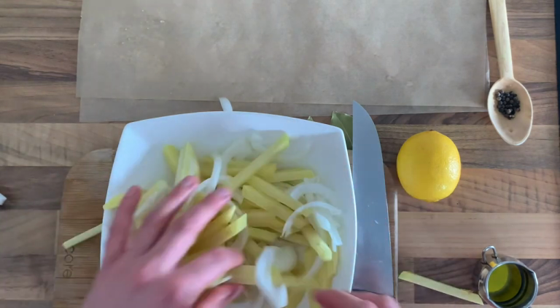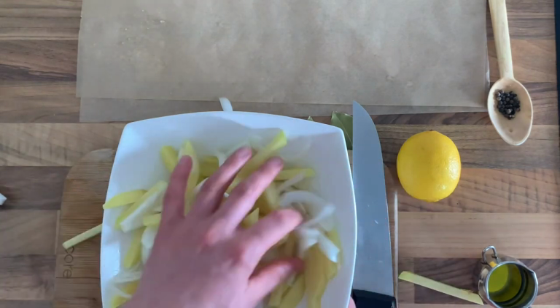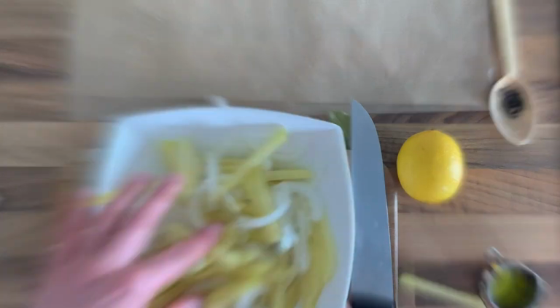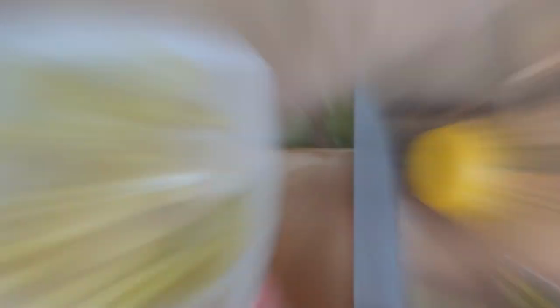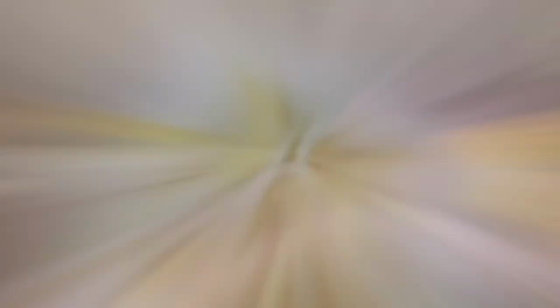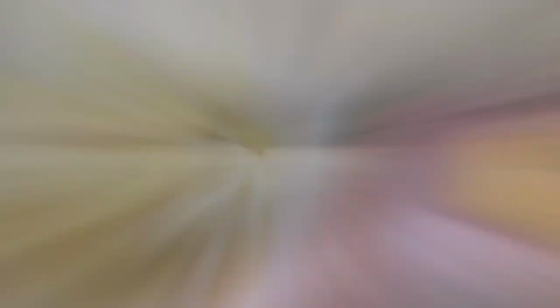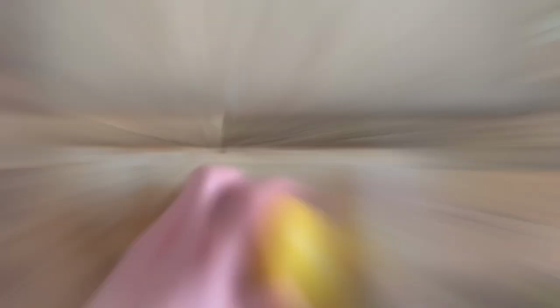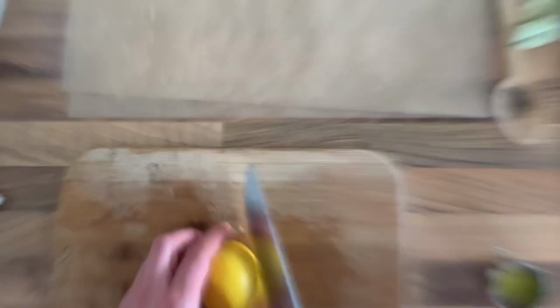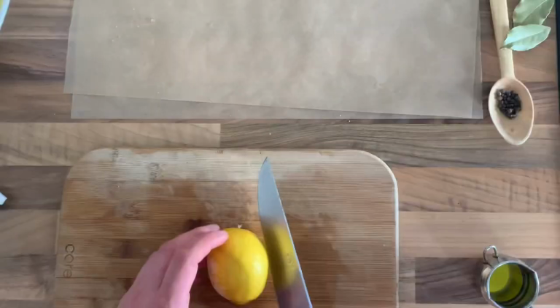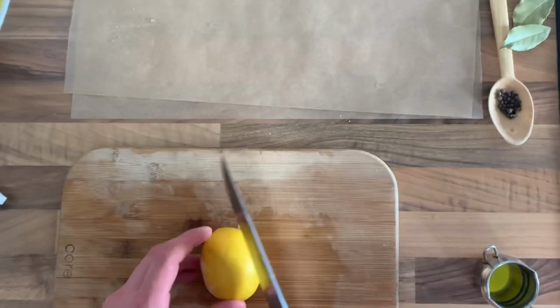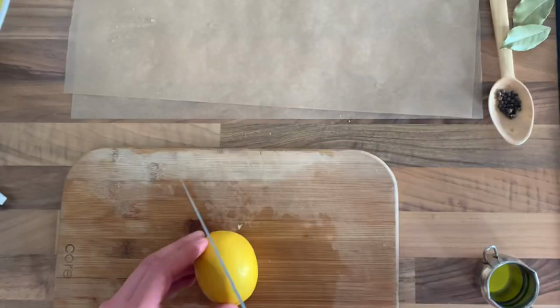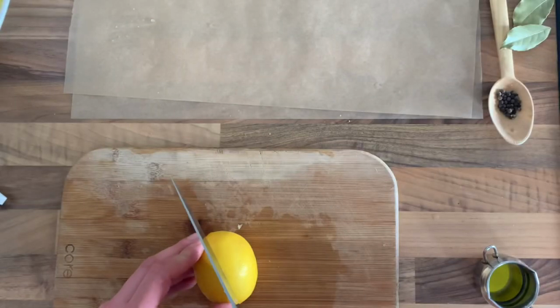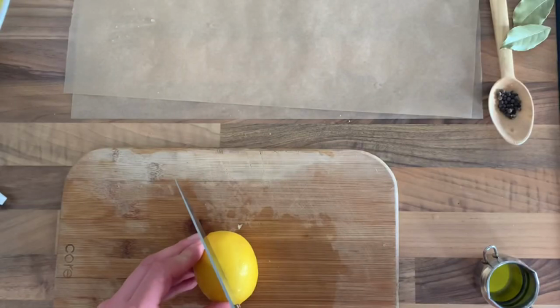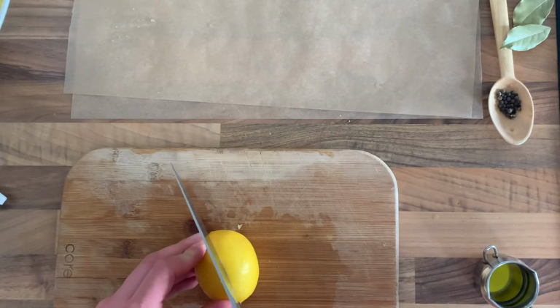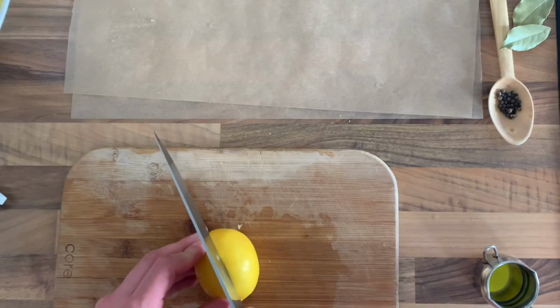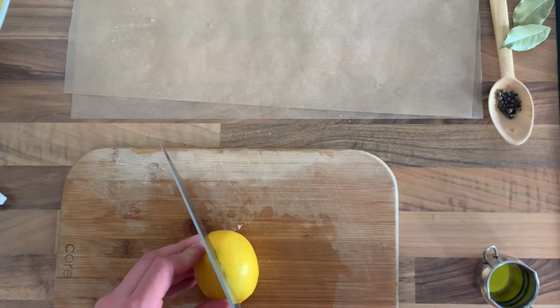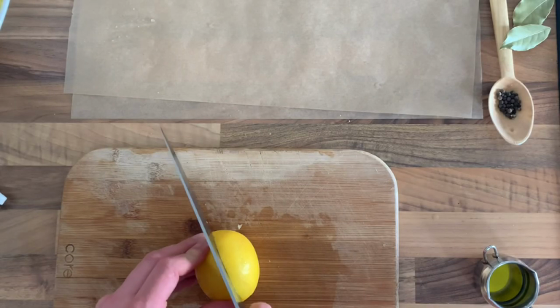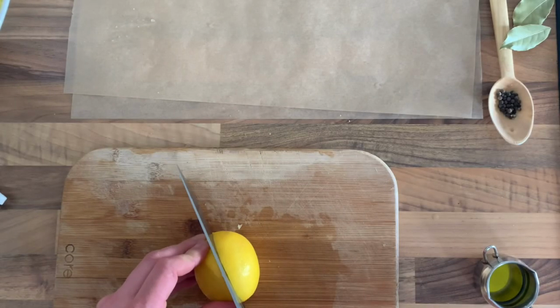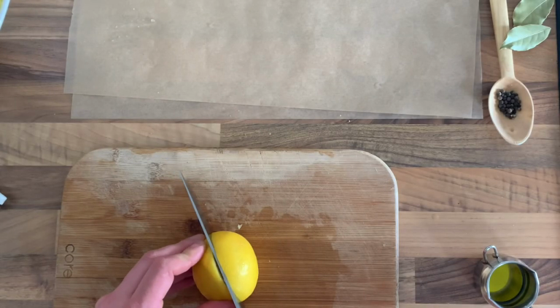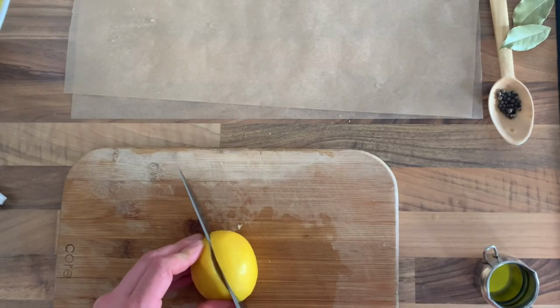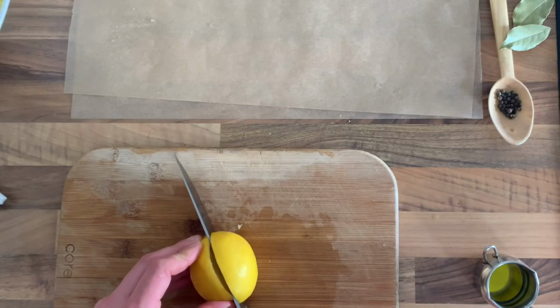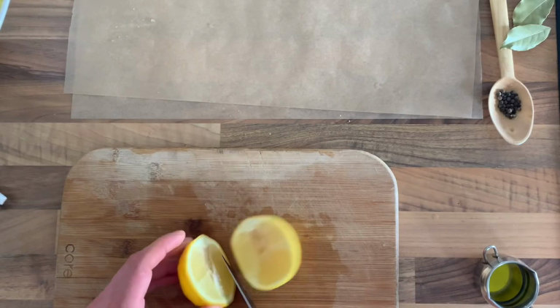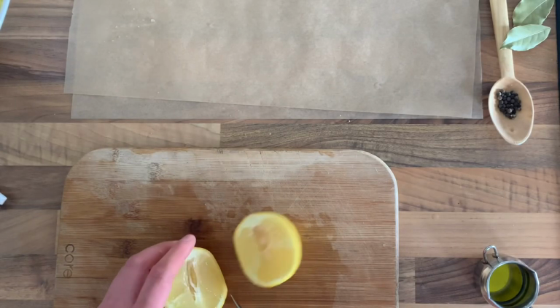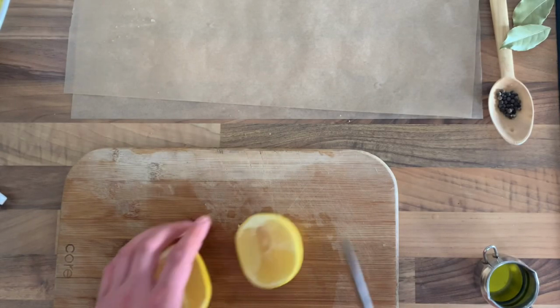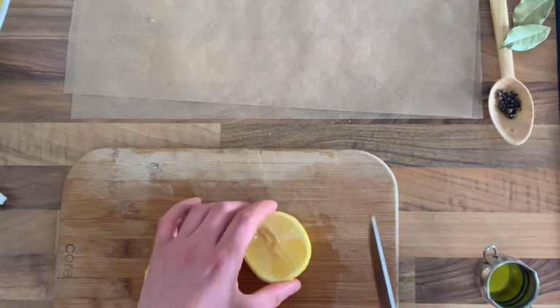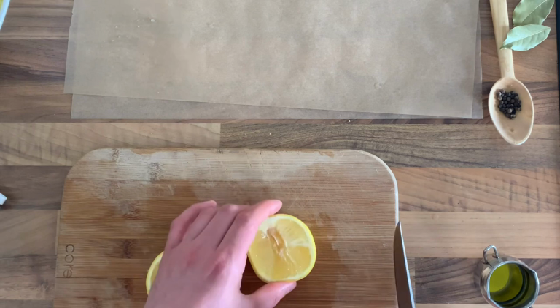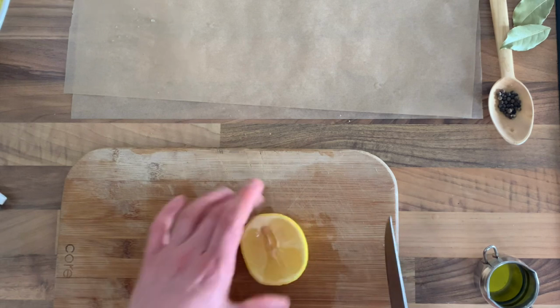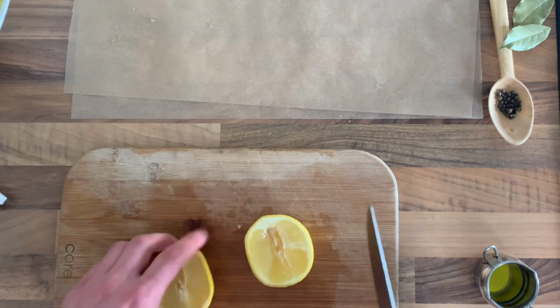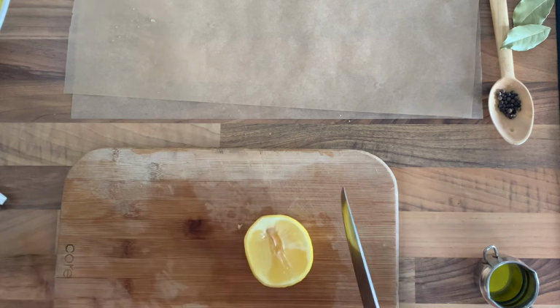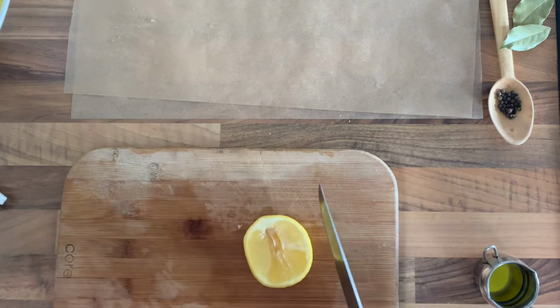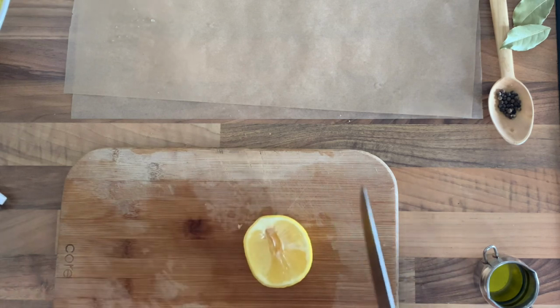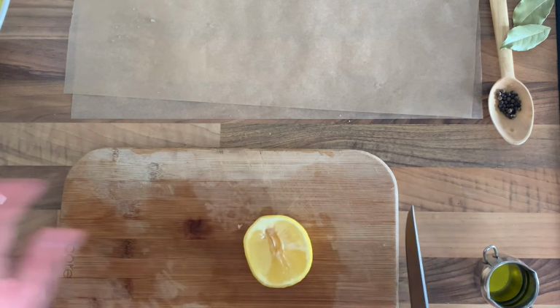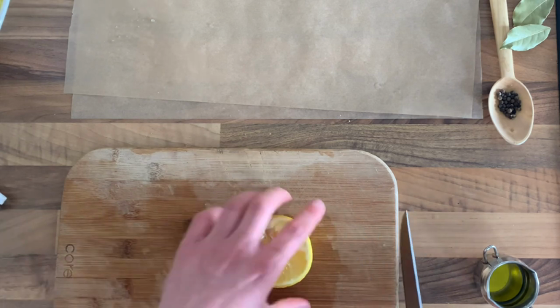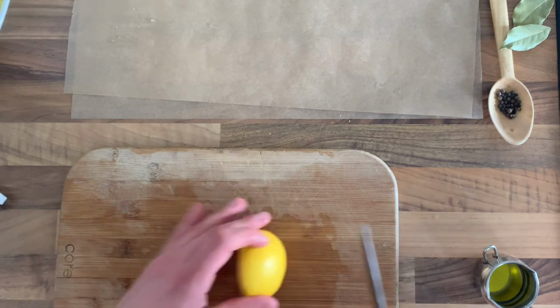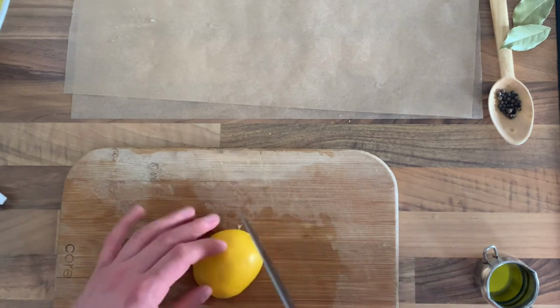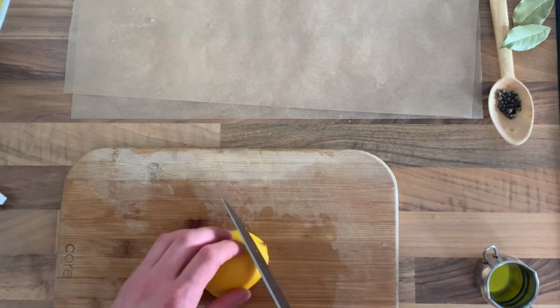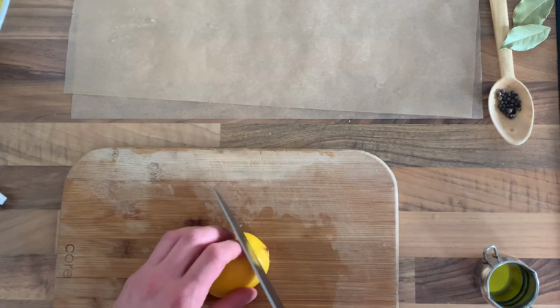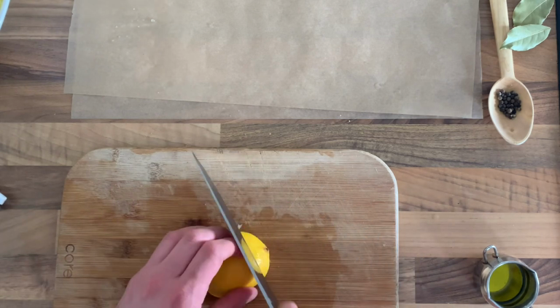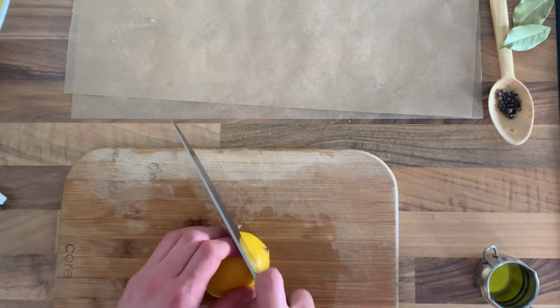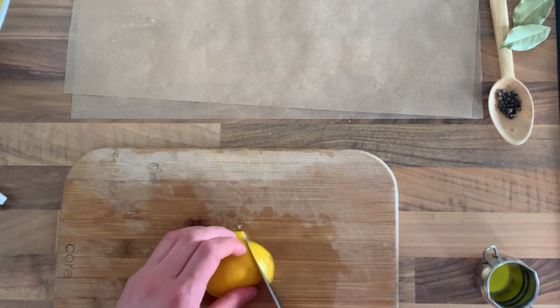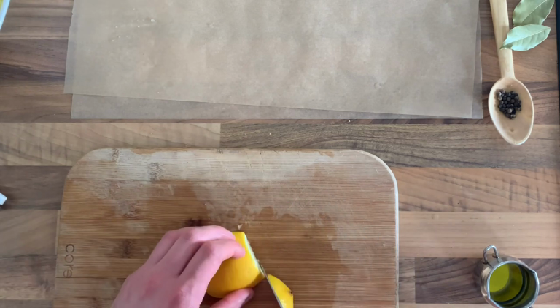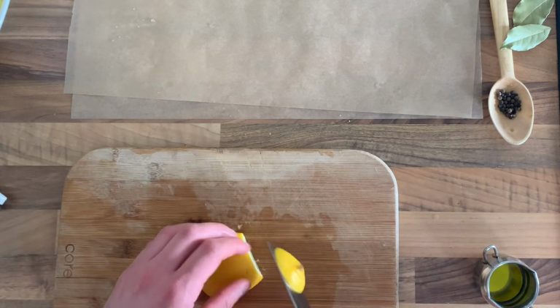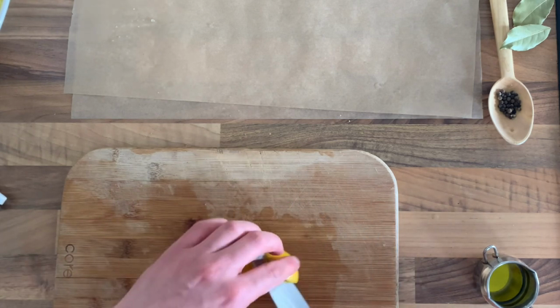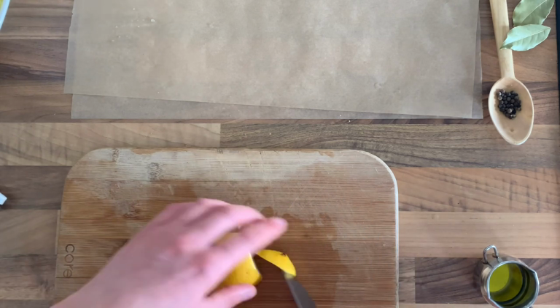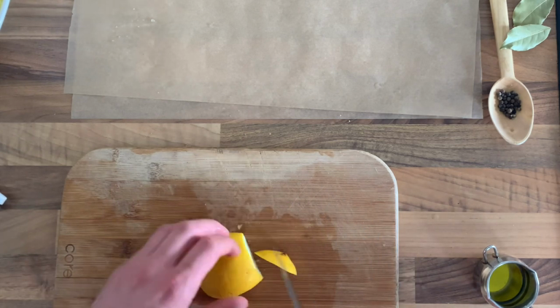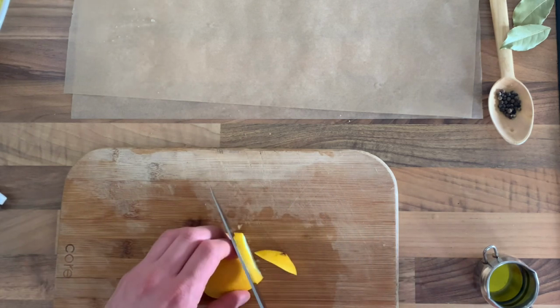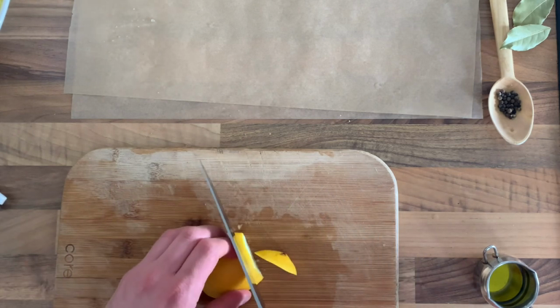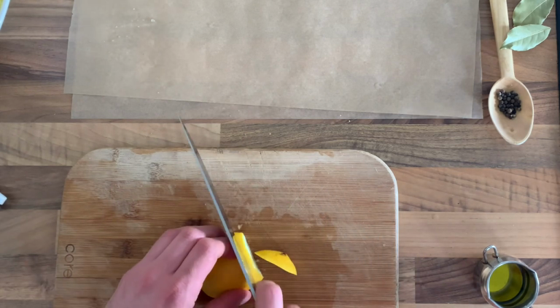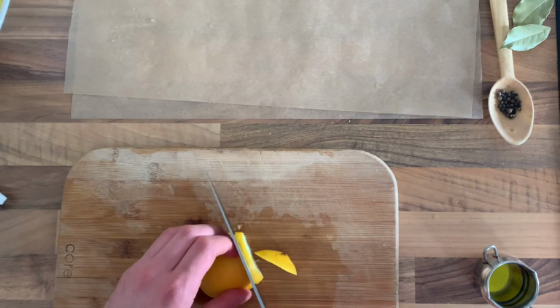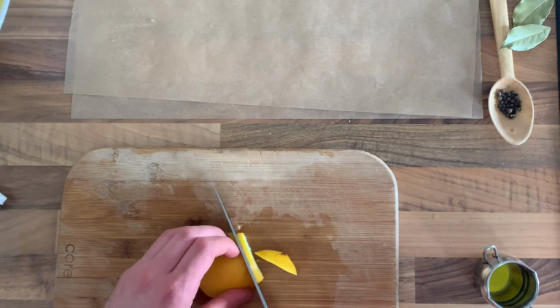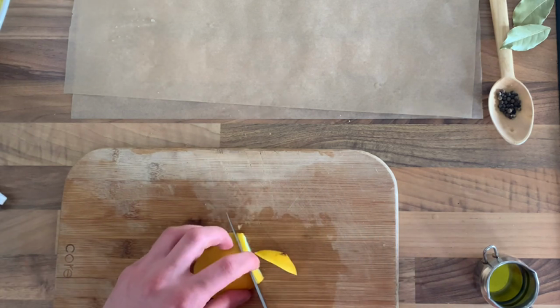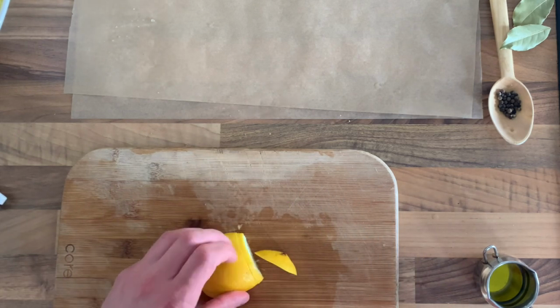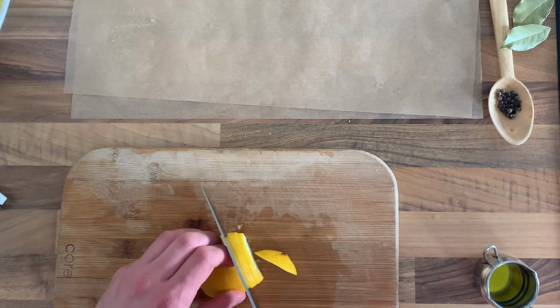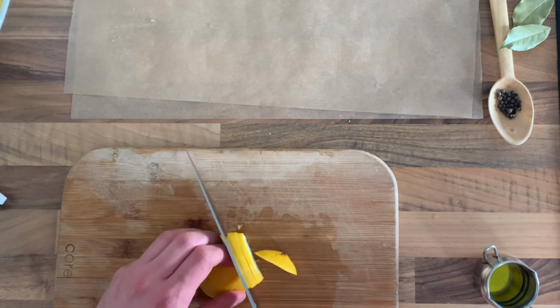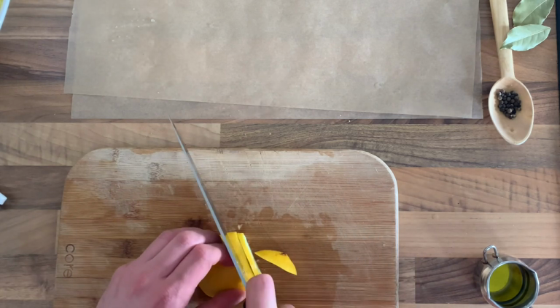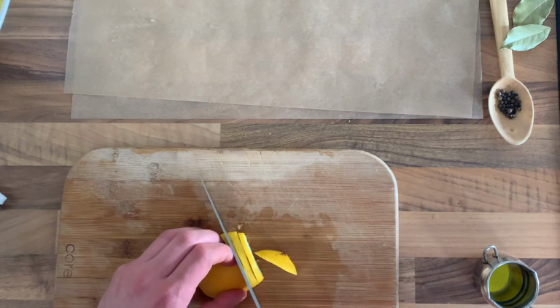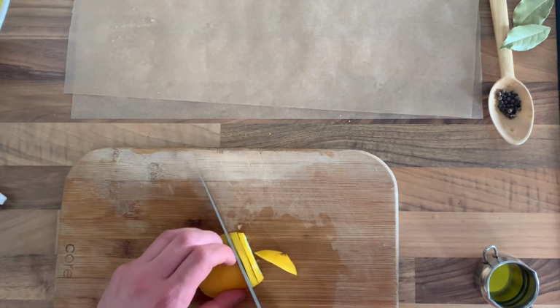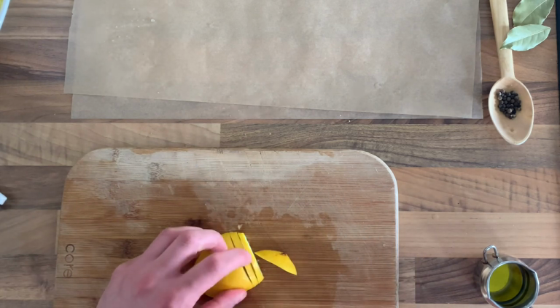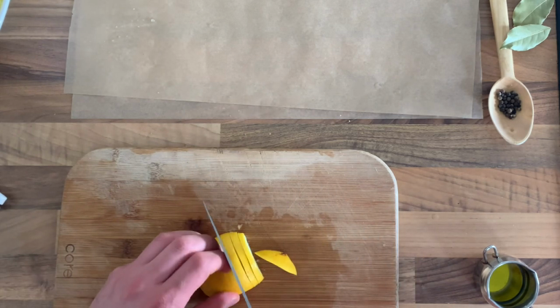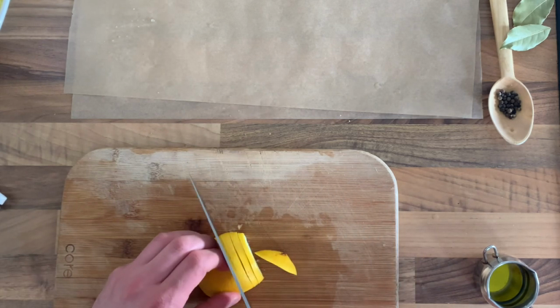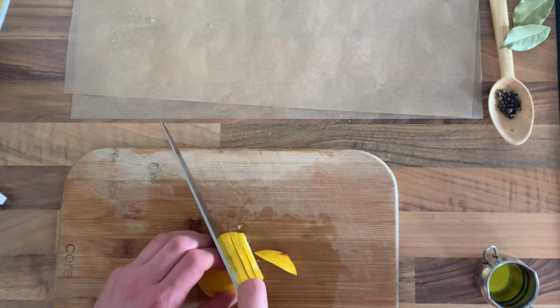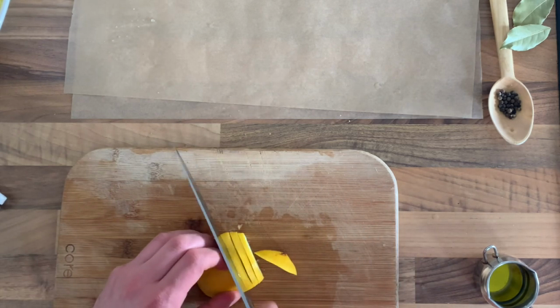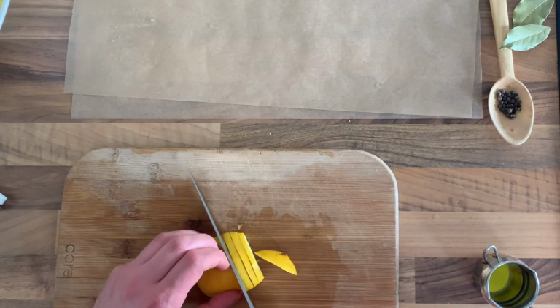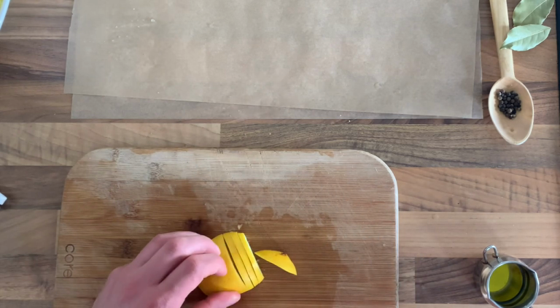I also slice my lemon — I only need about four slices really.